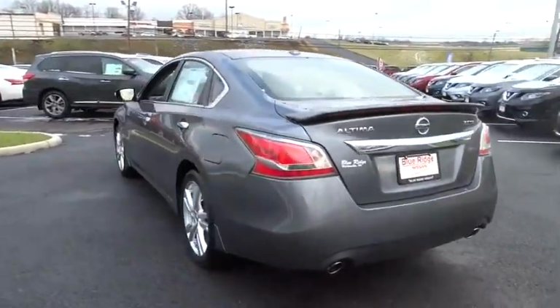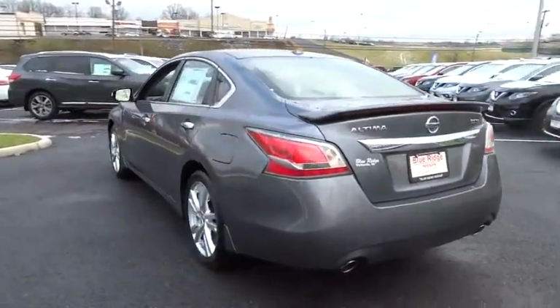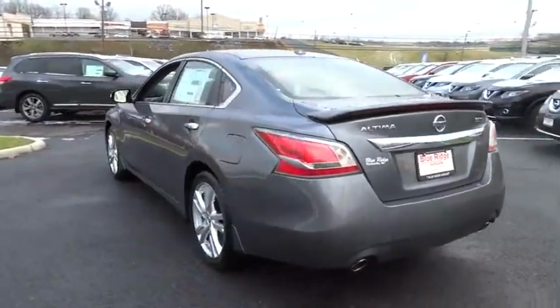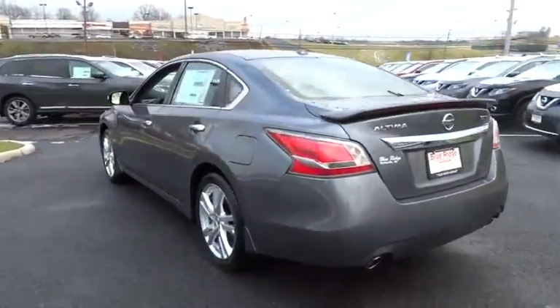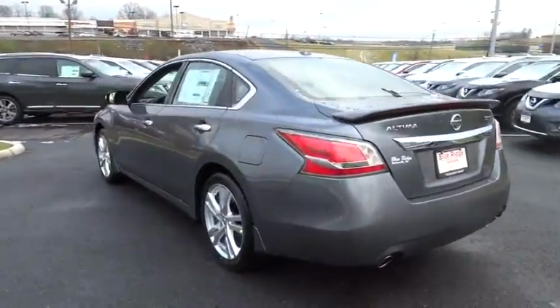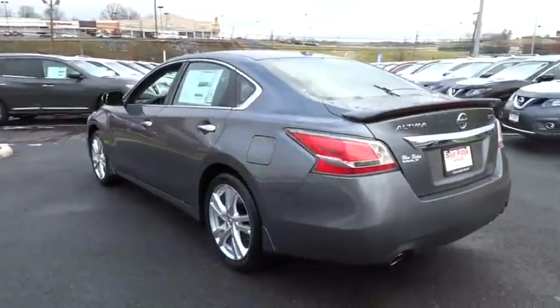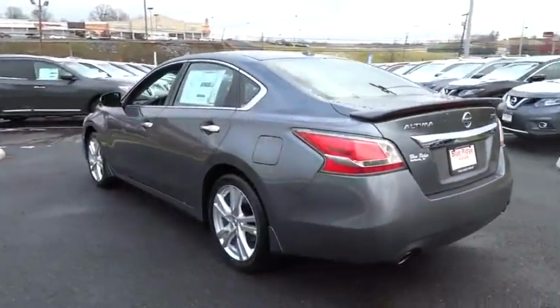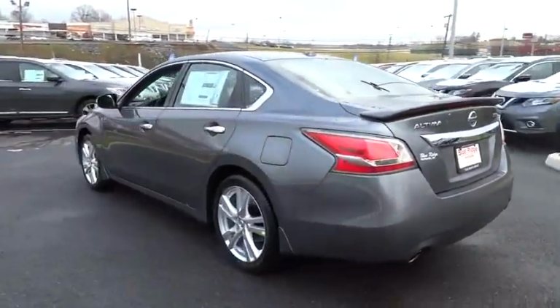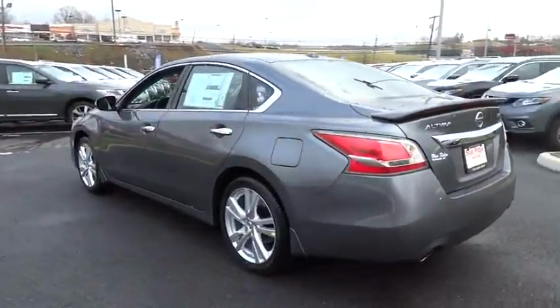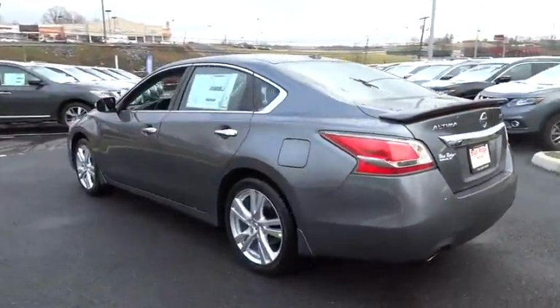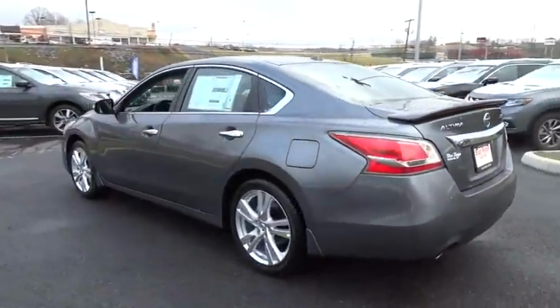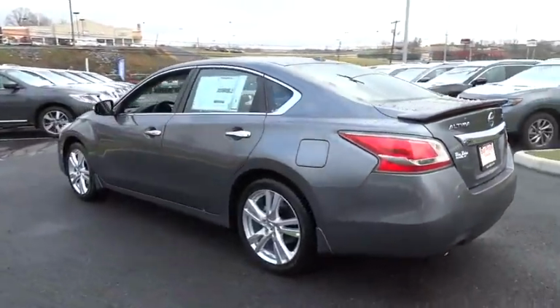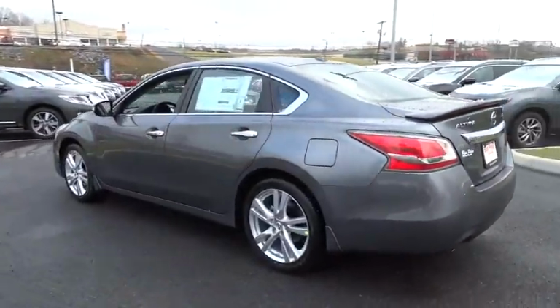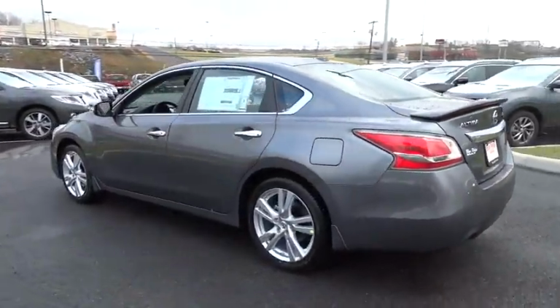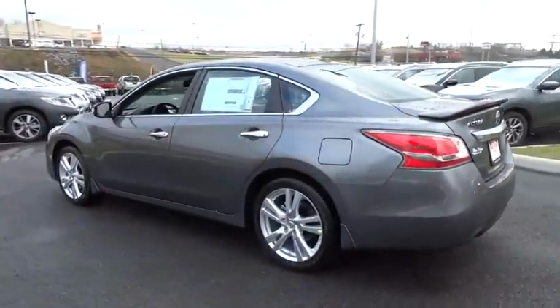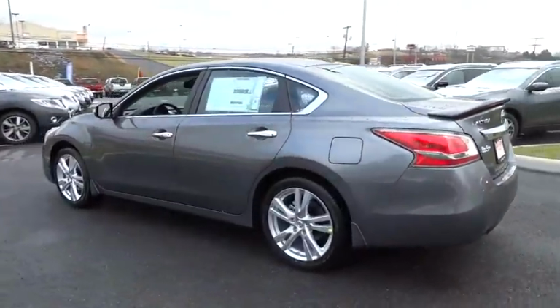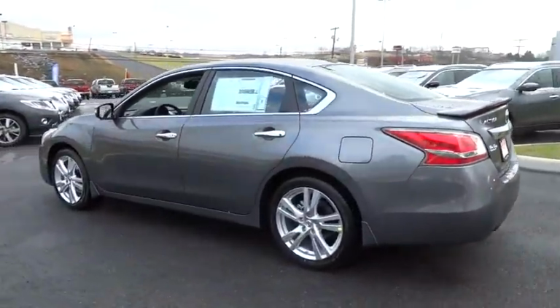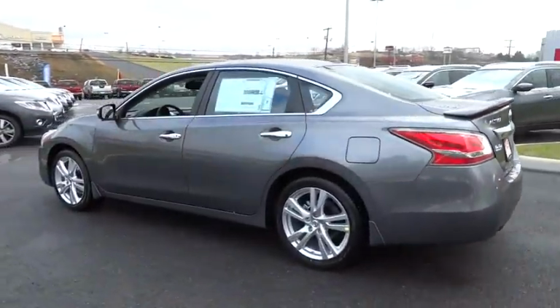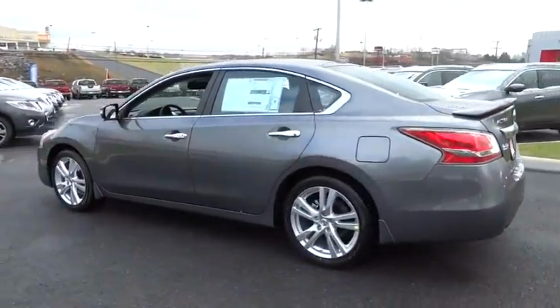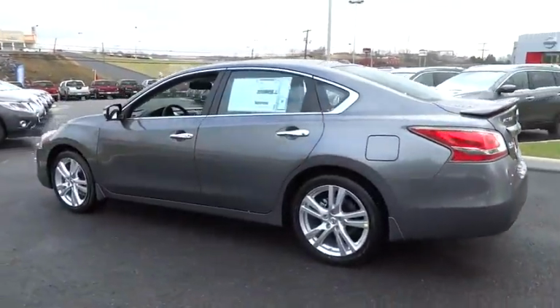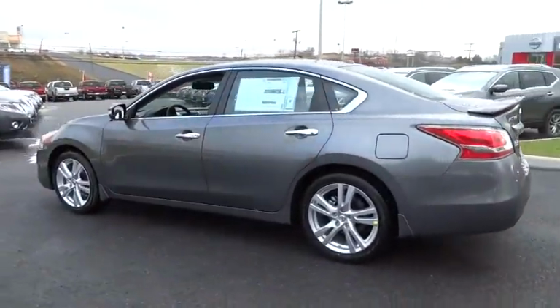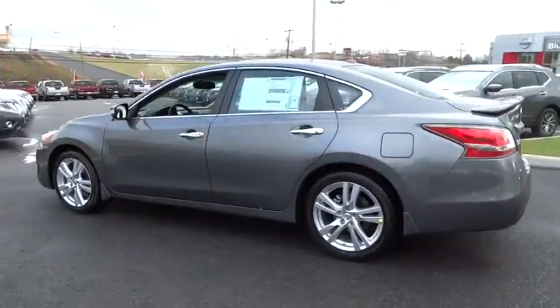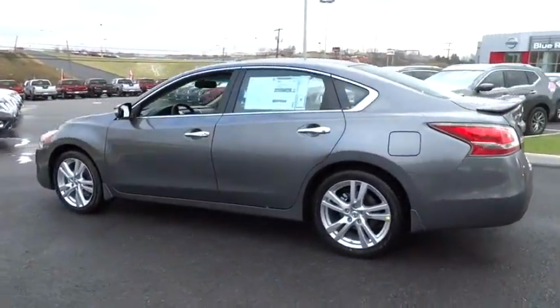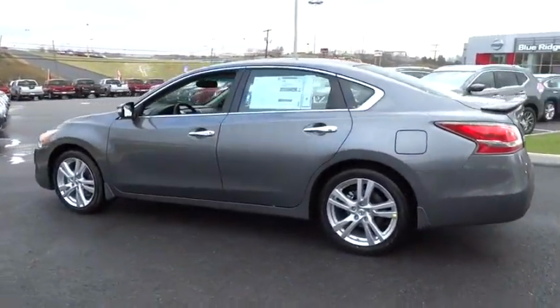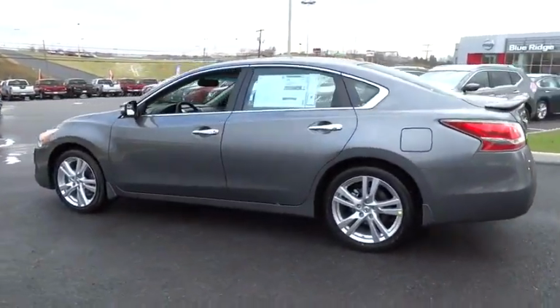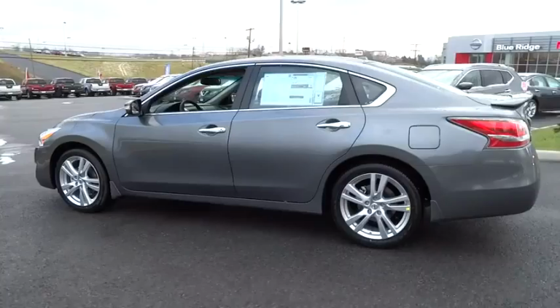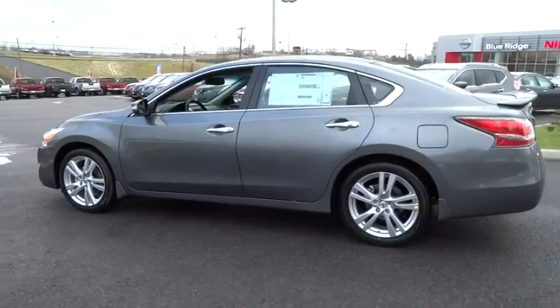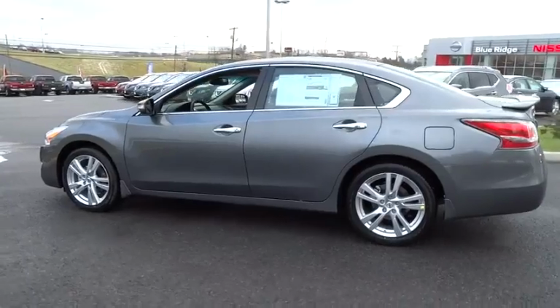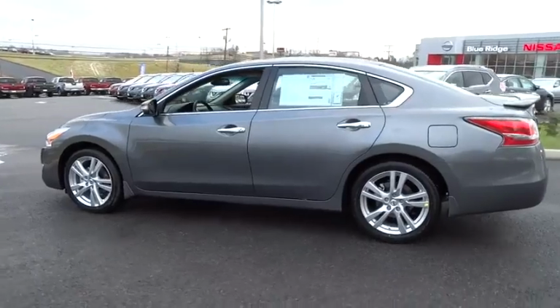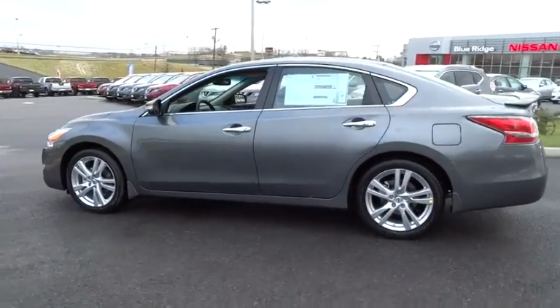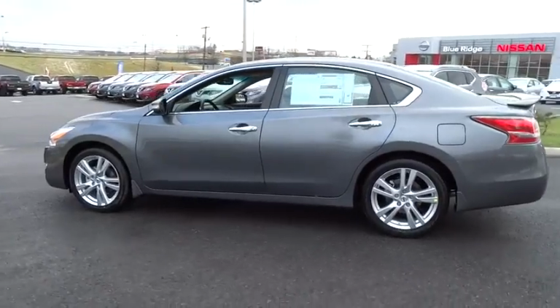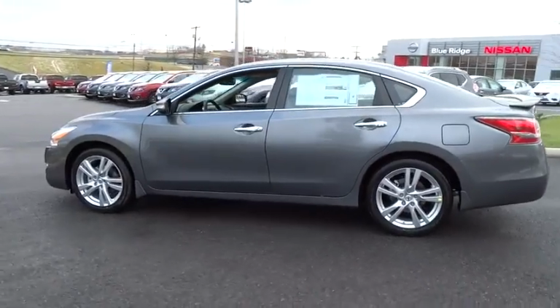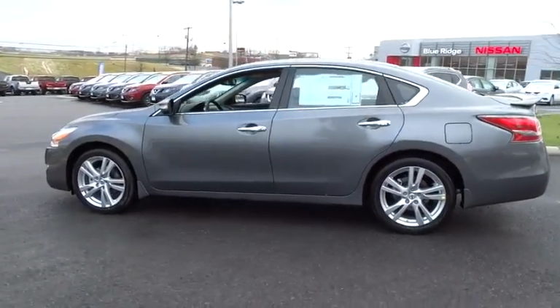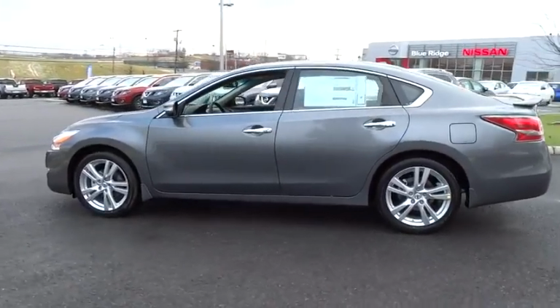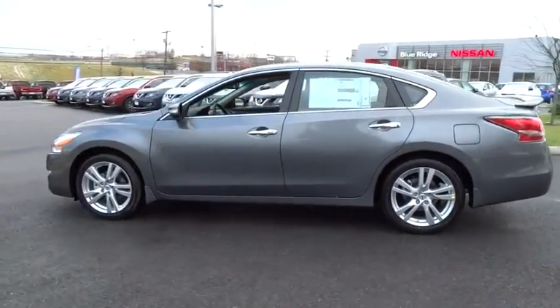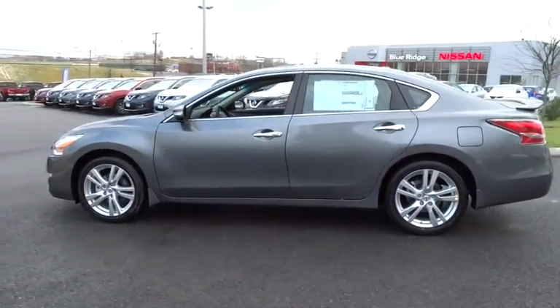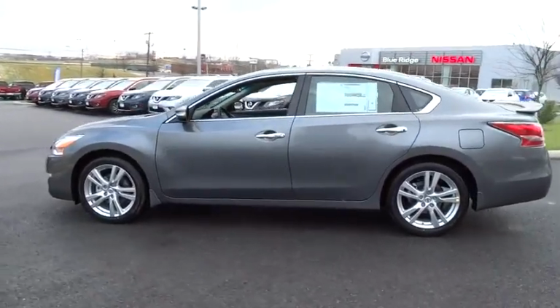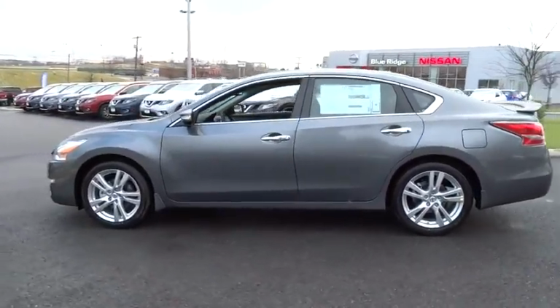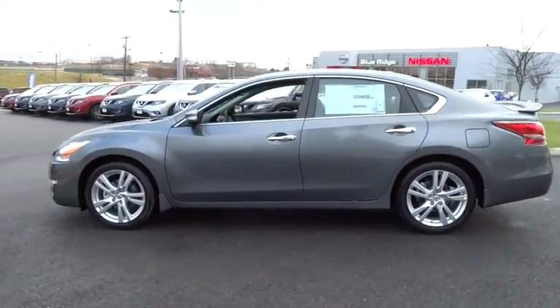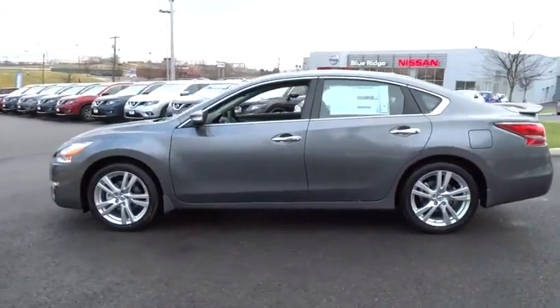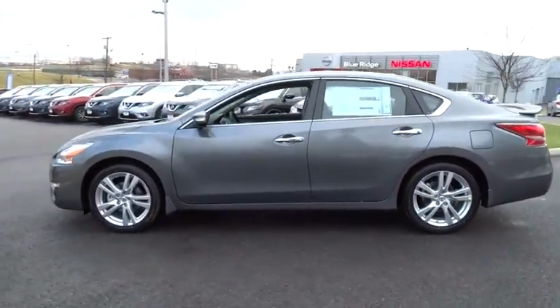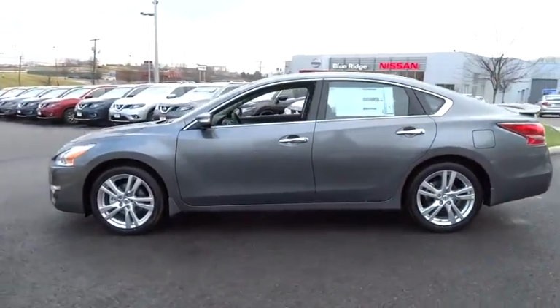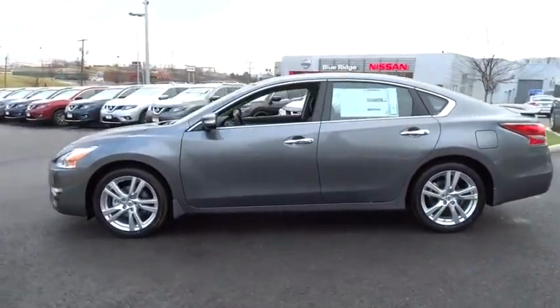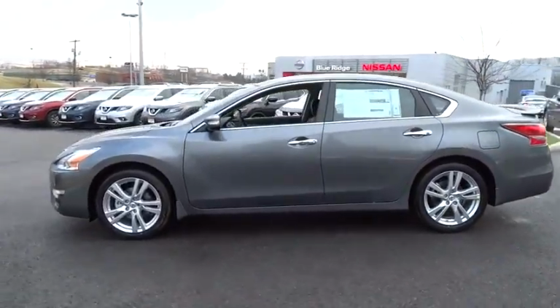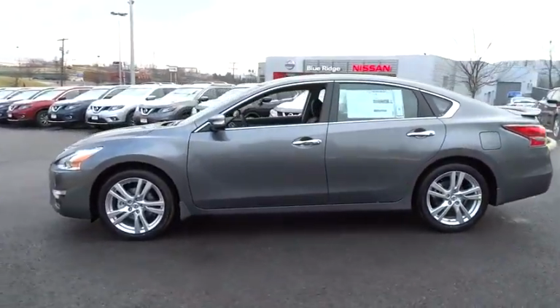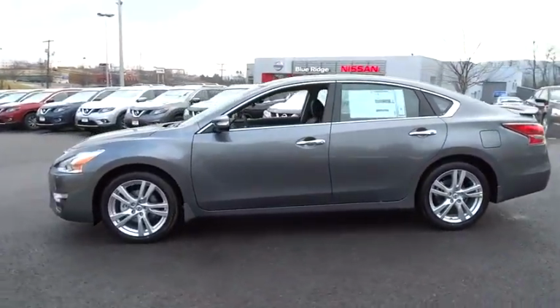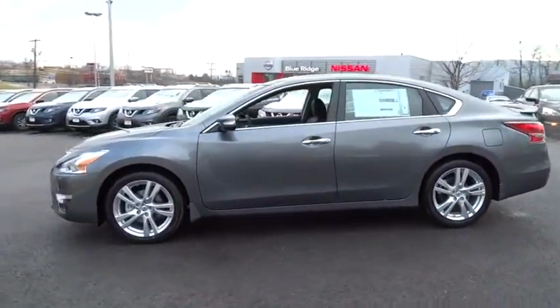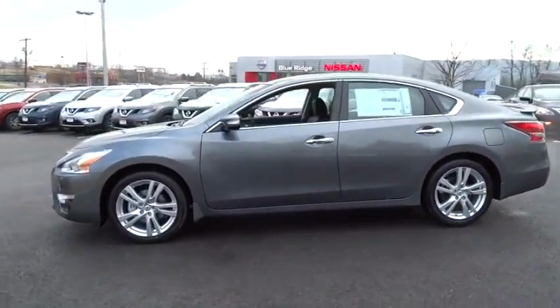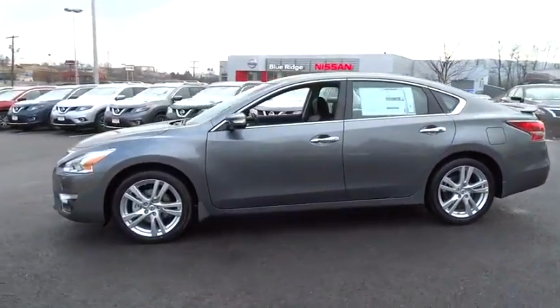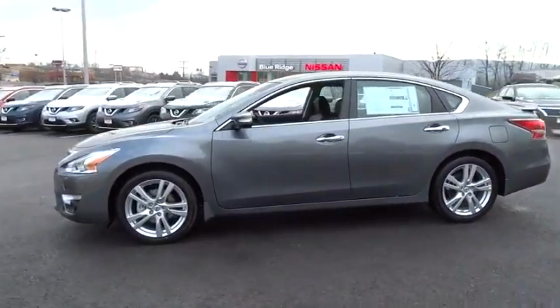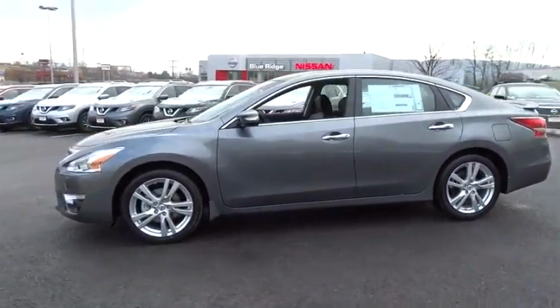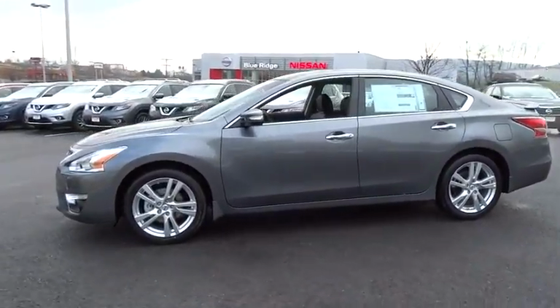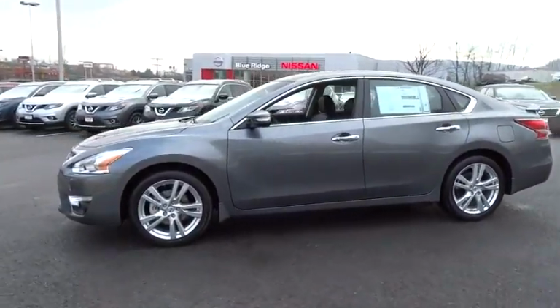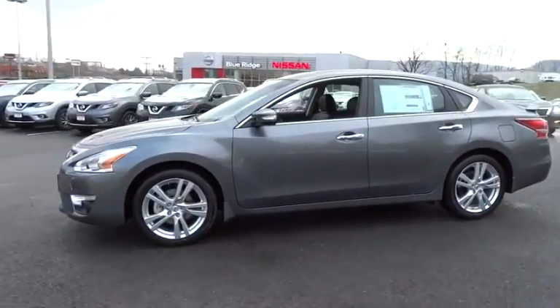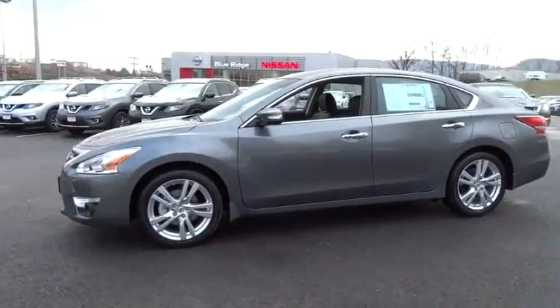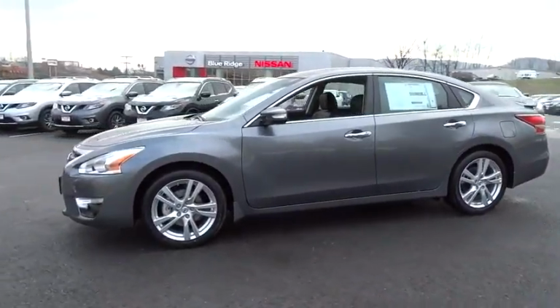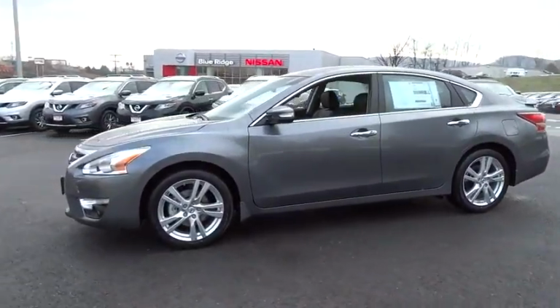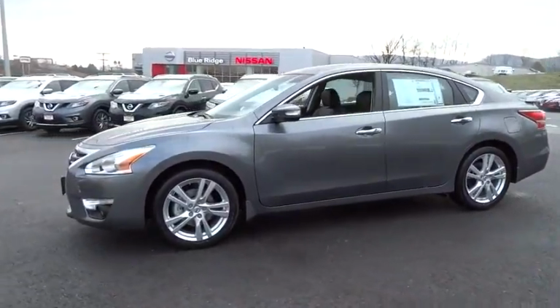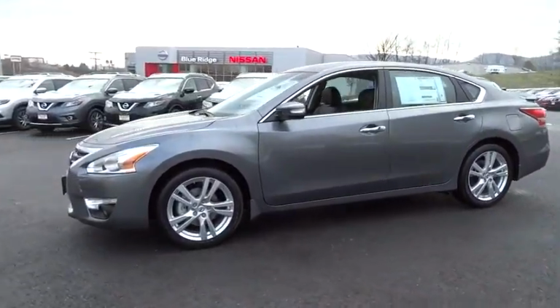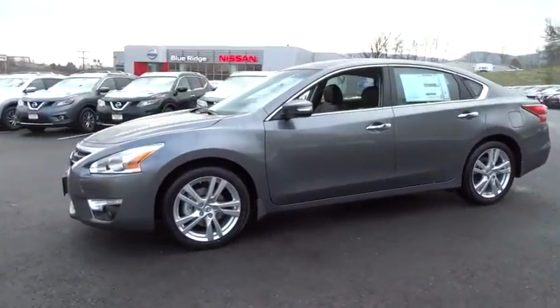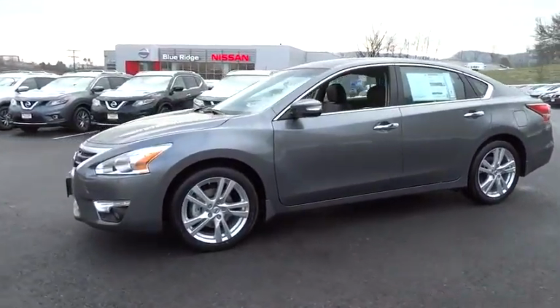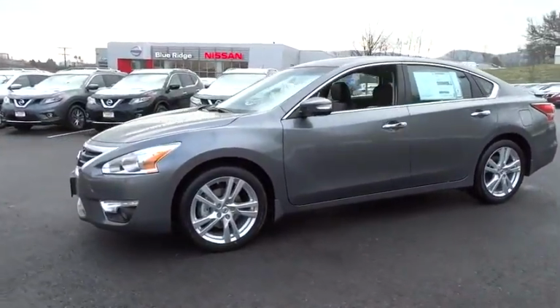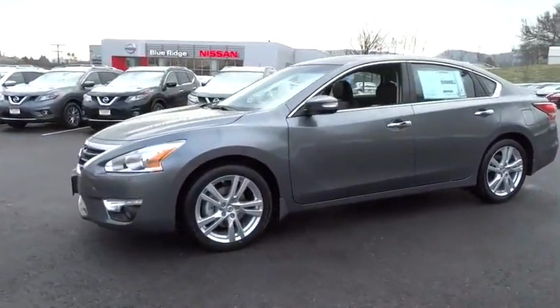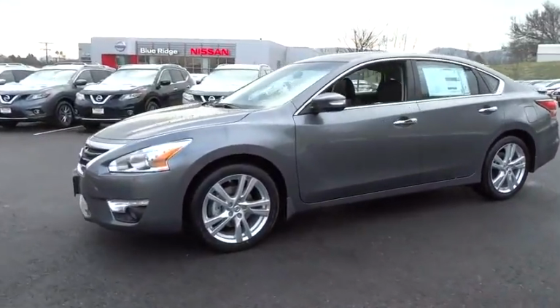You'll see the Nissan Altima is made to drive and built to last, and is priced below $35,000.